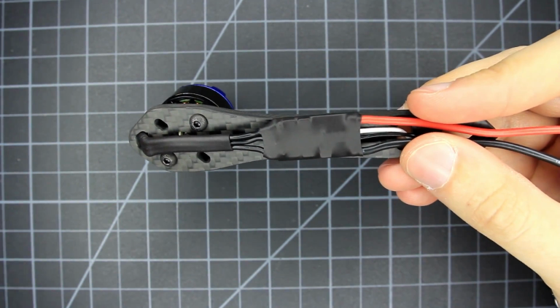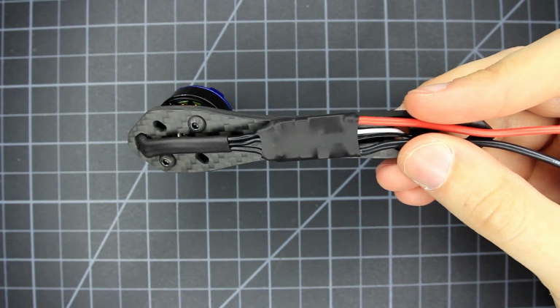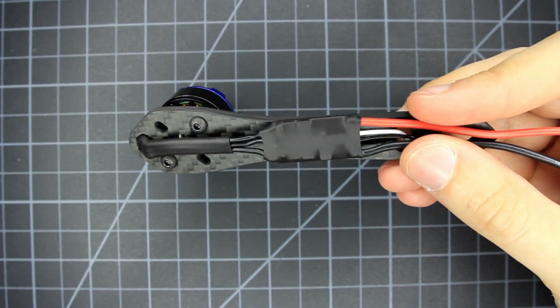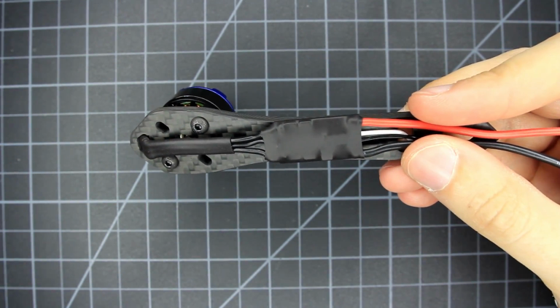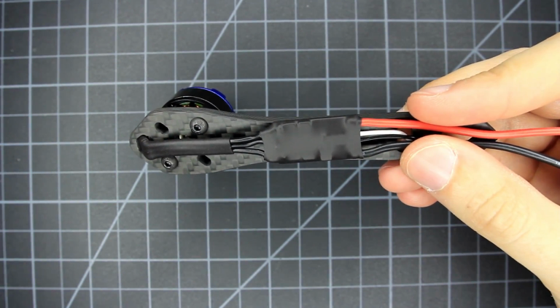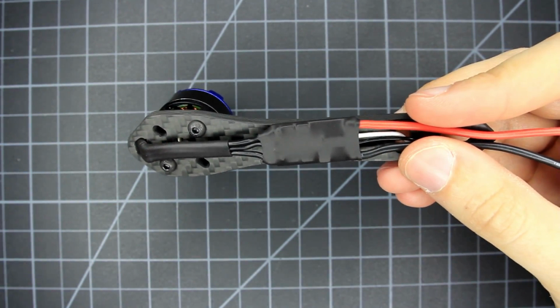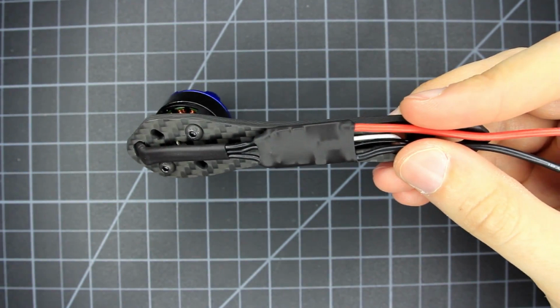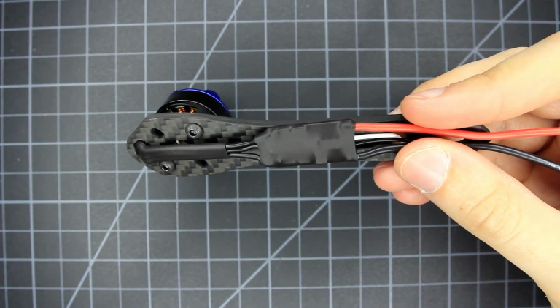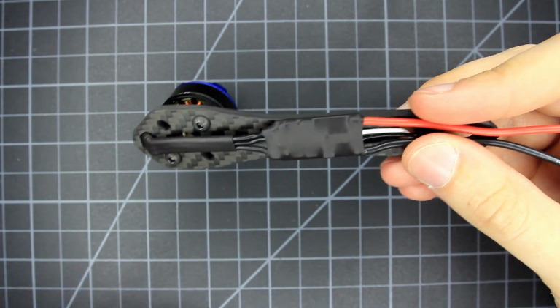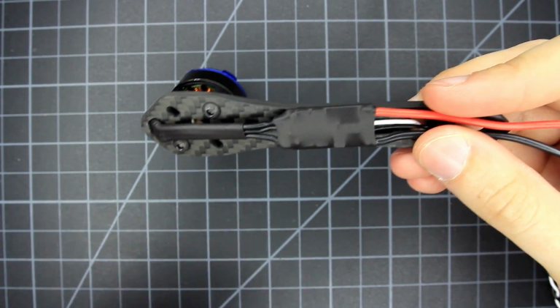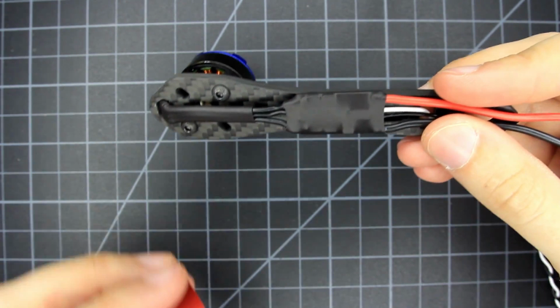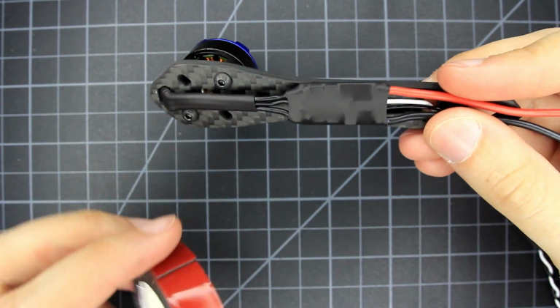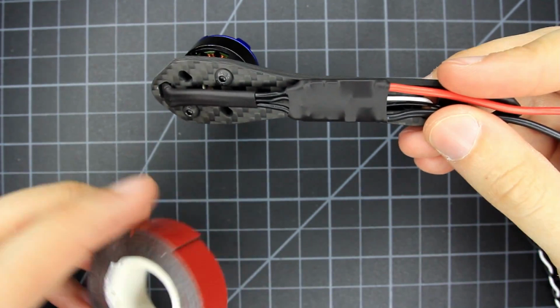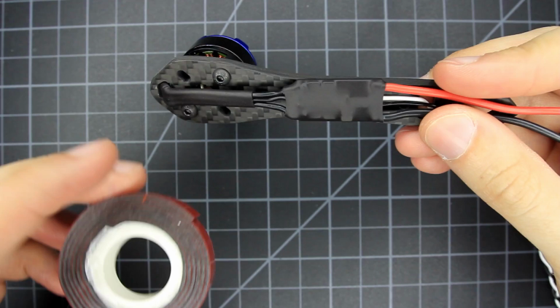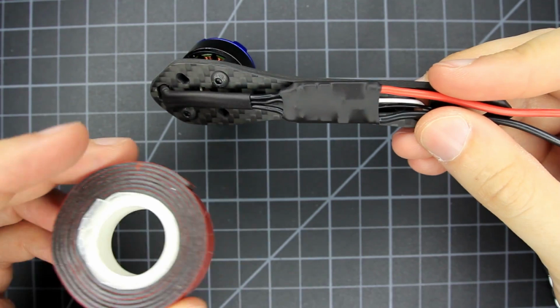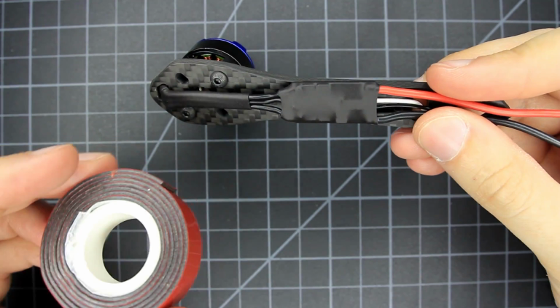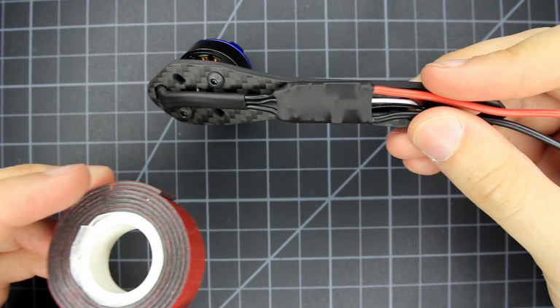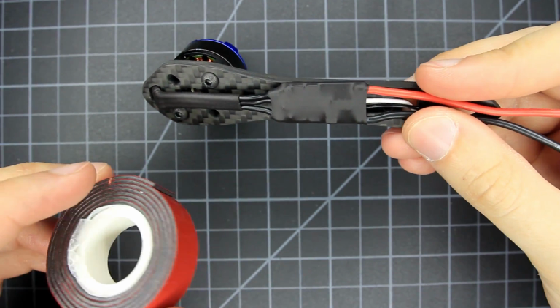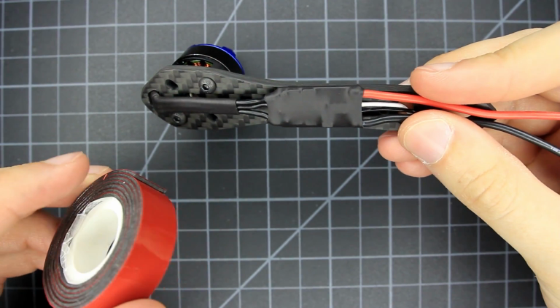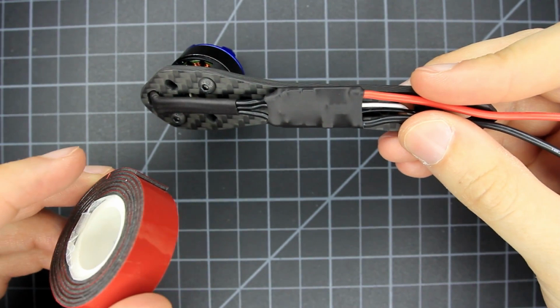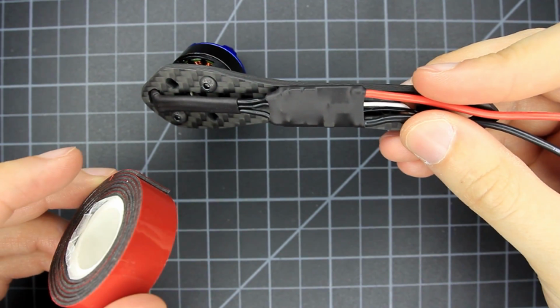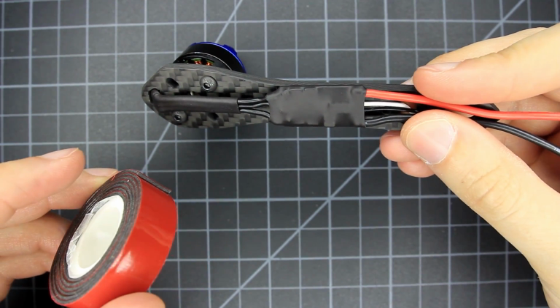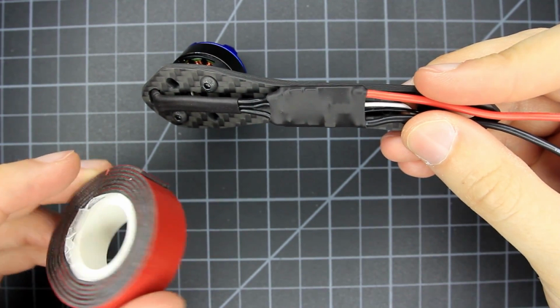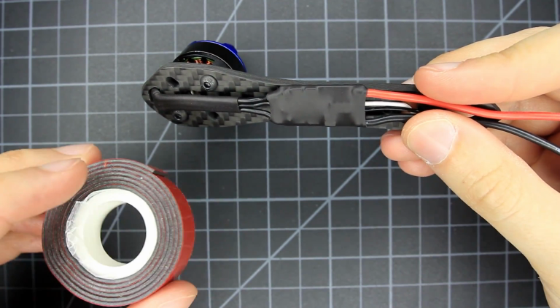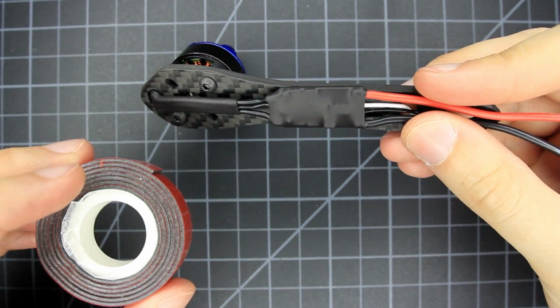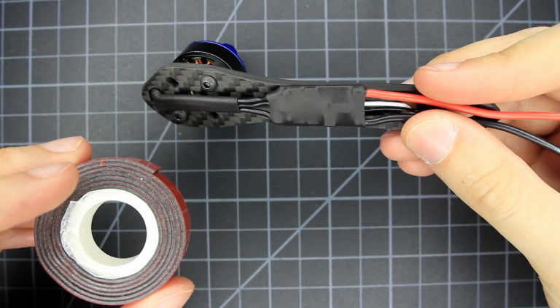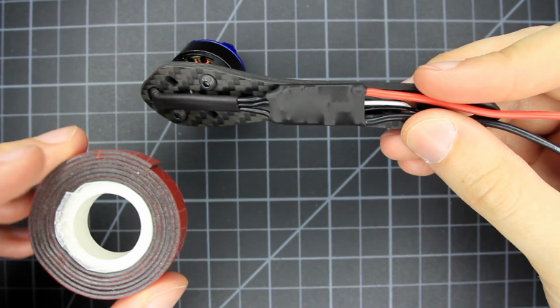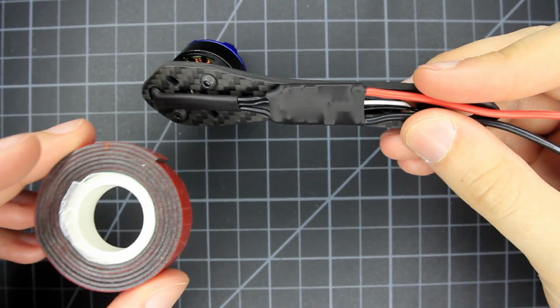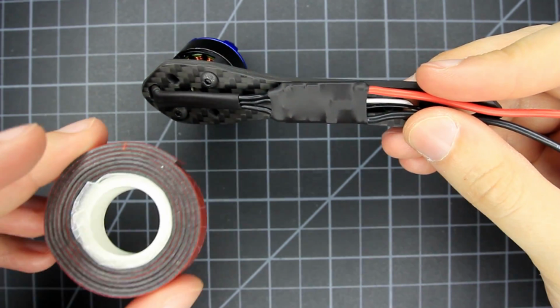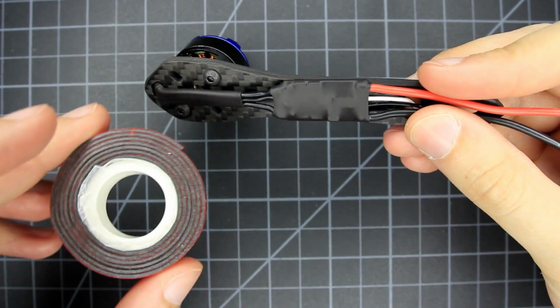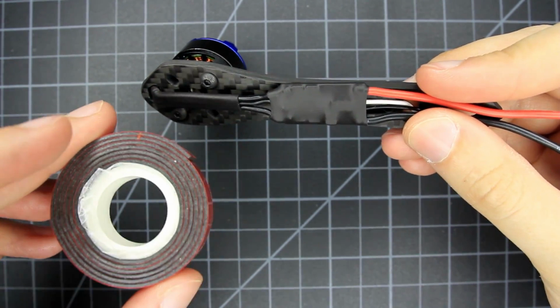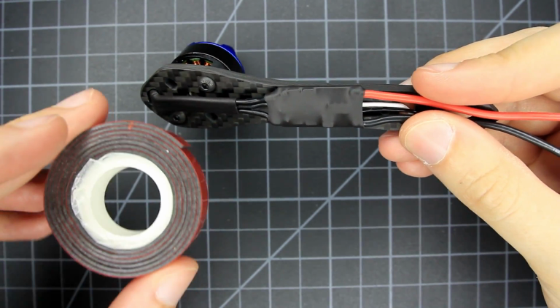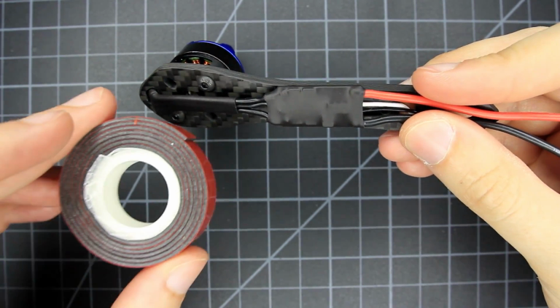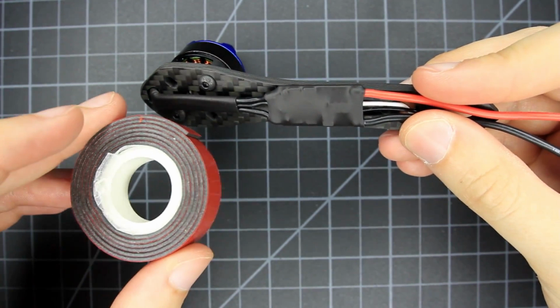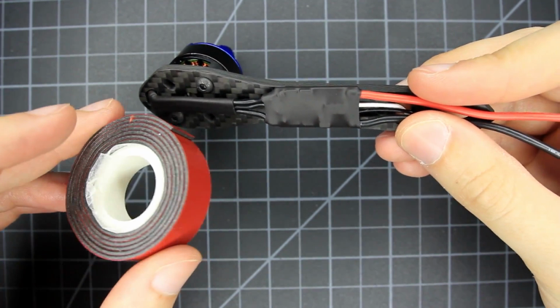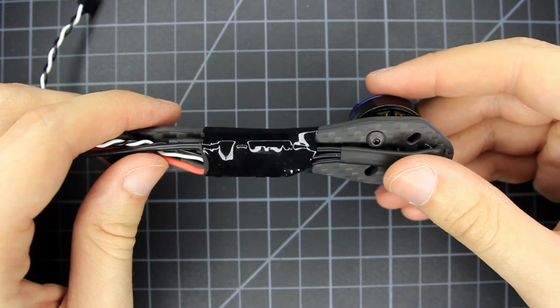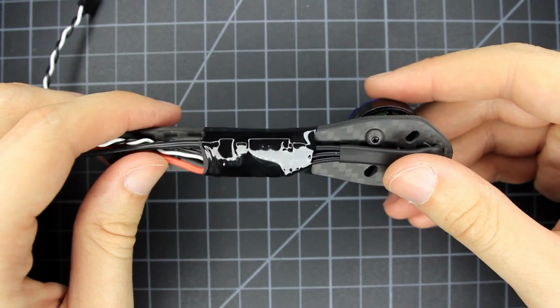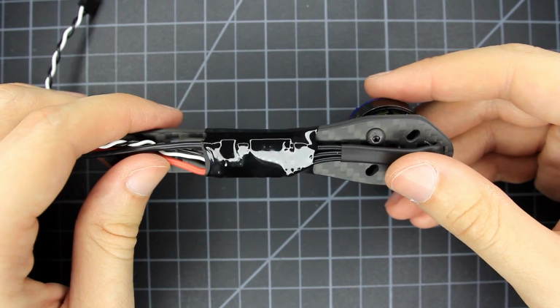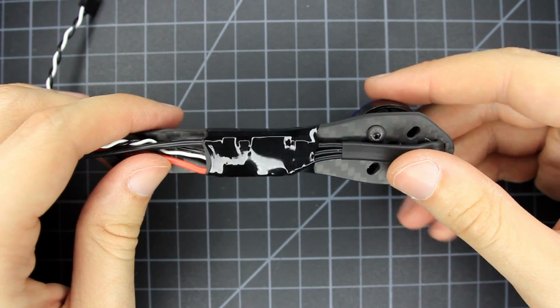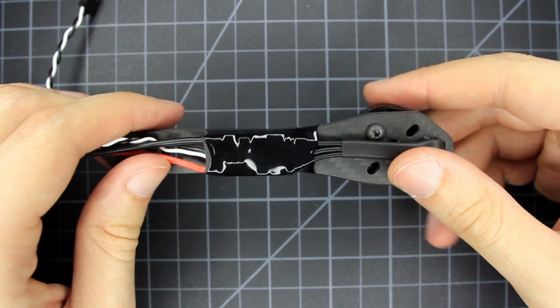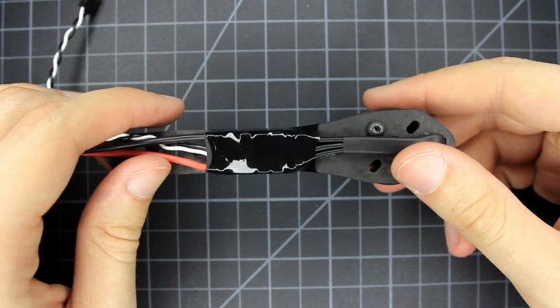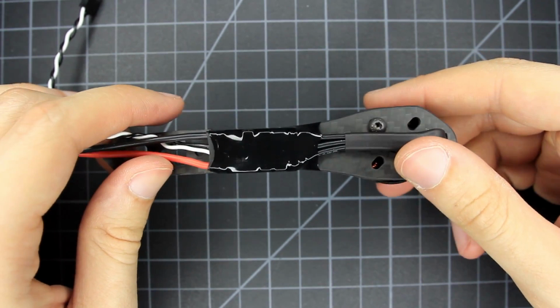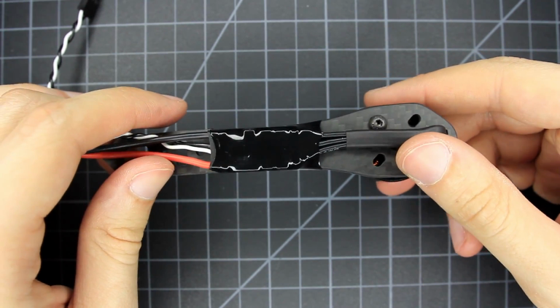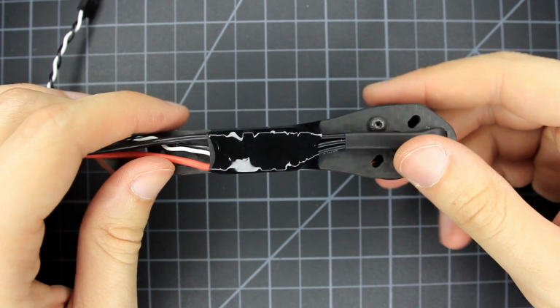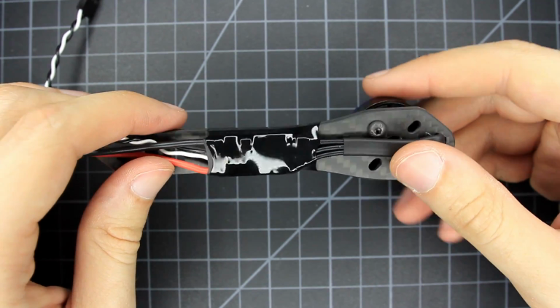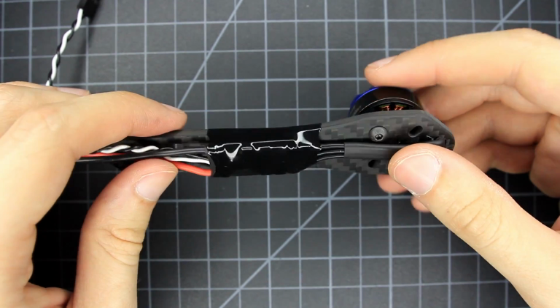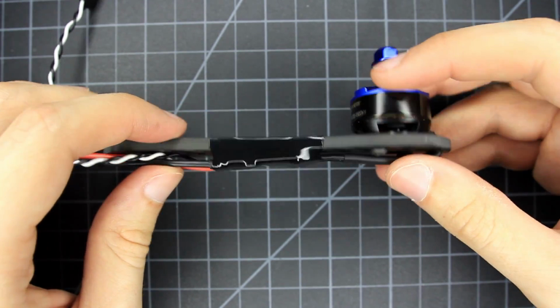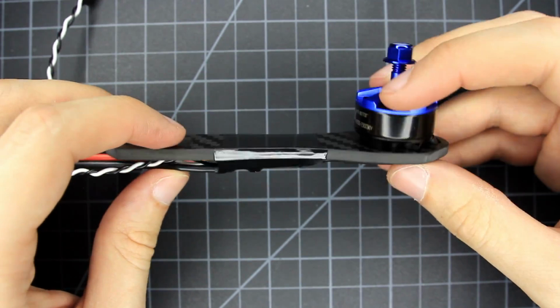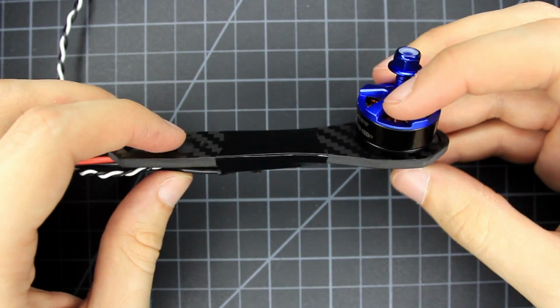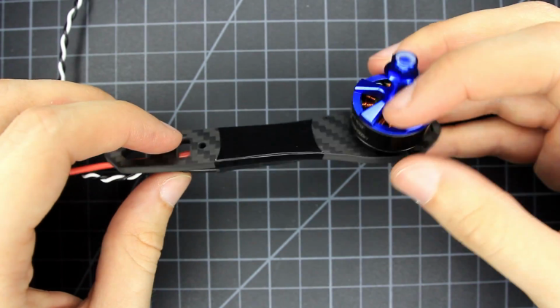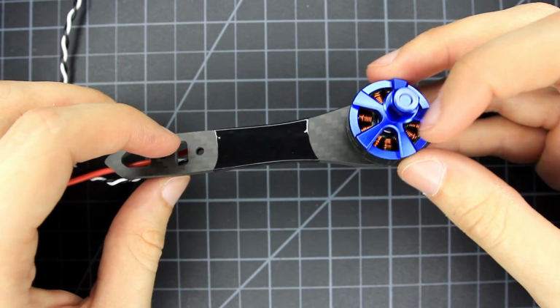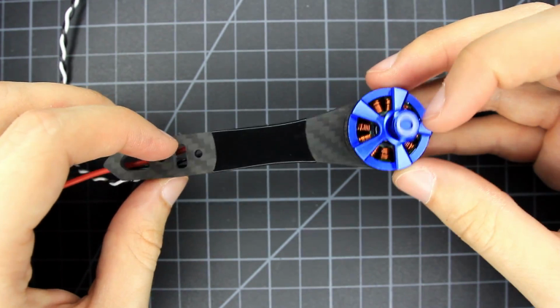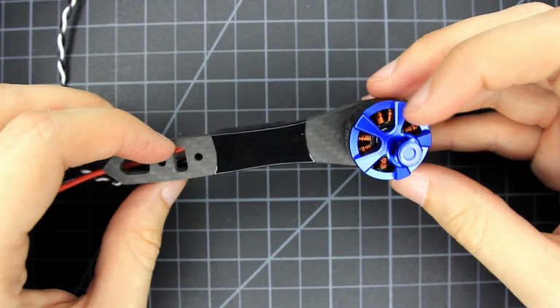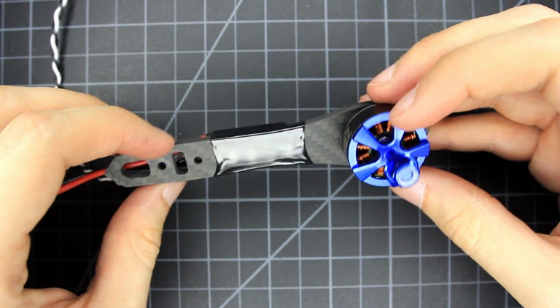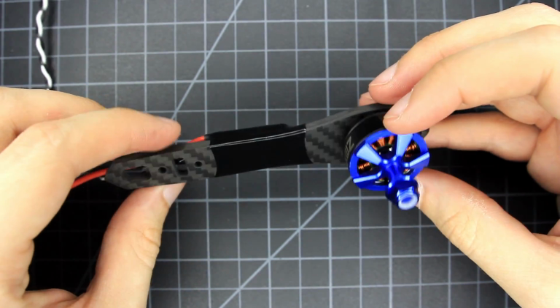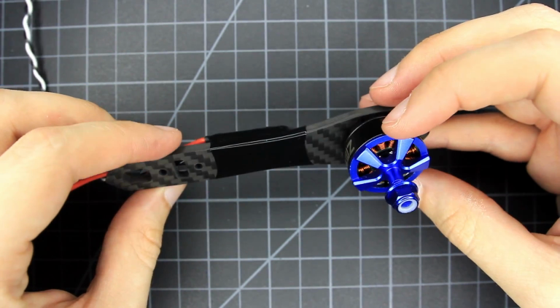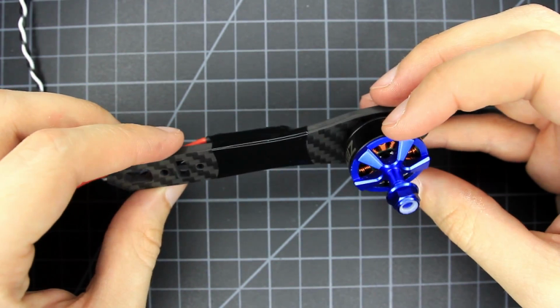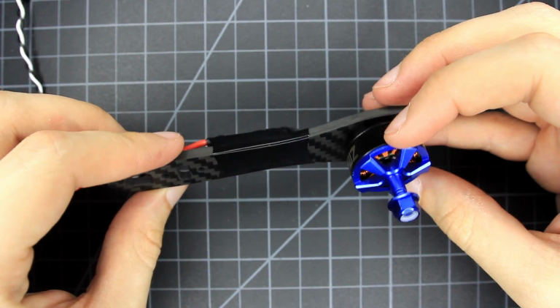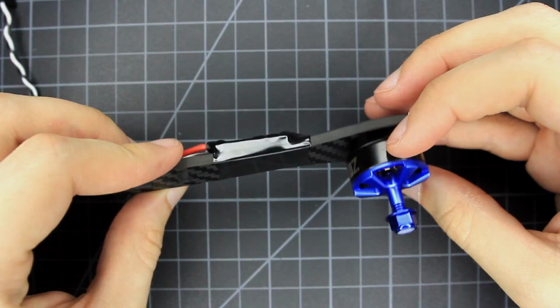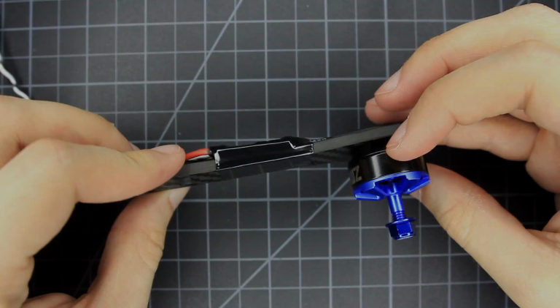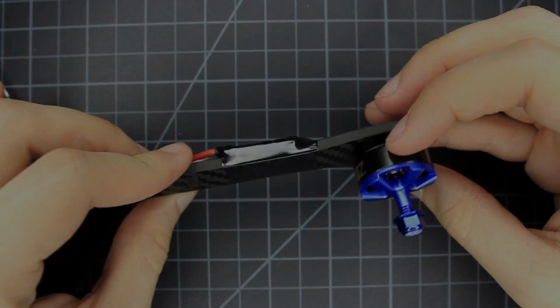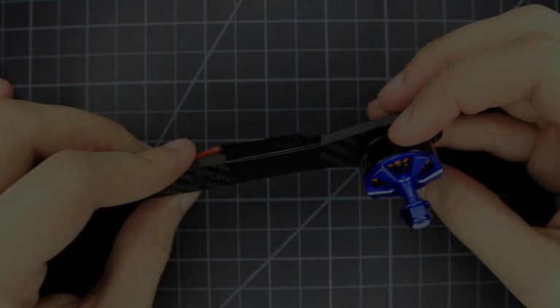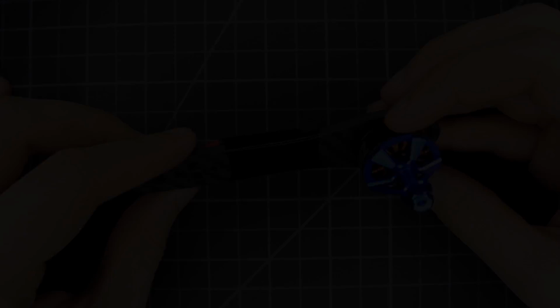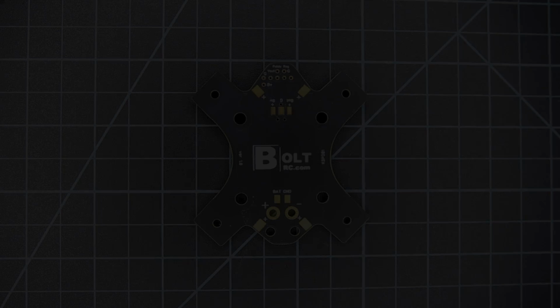I covered the ESCs with heat shrink, mounted them to the arms with 3M VHB tape, and then used a little more heat shrink. All pretty straightforward so far.